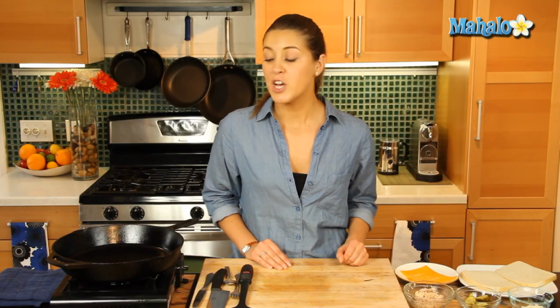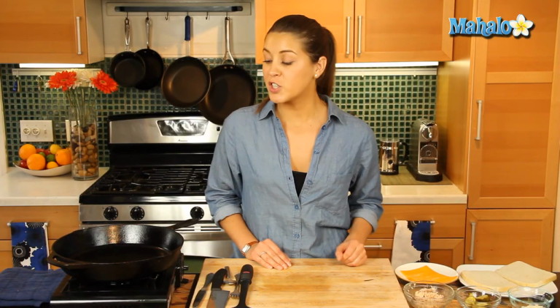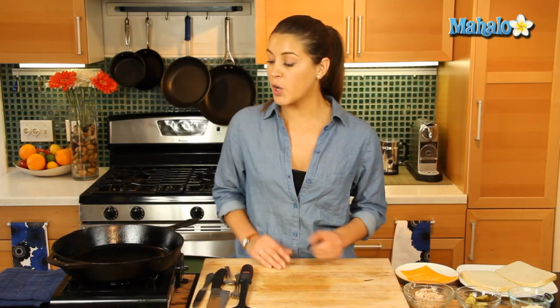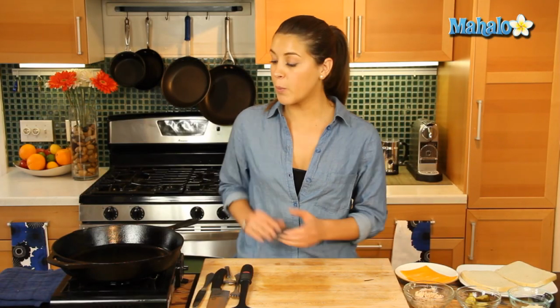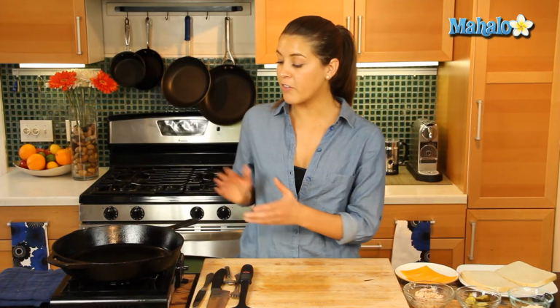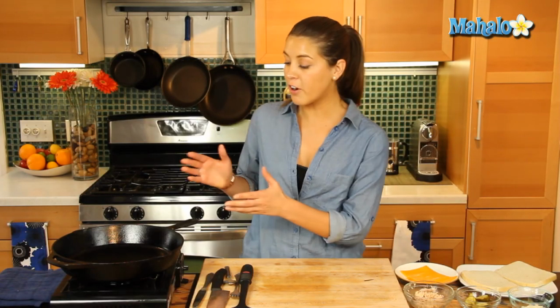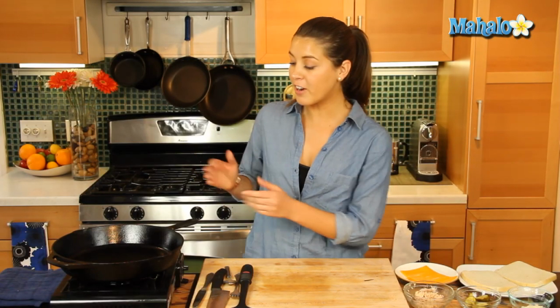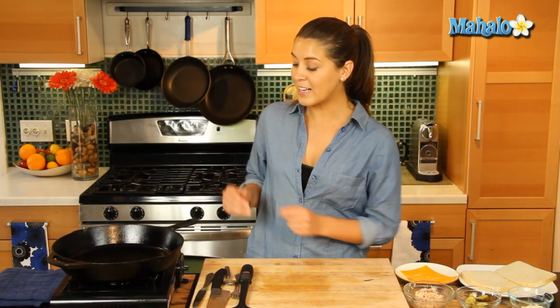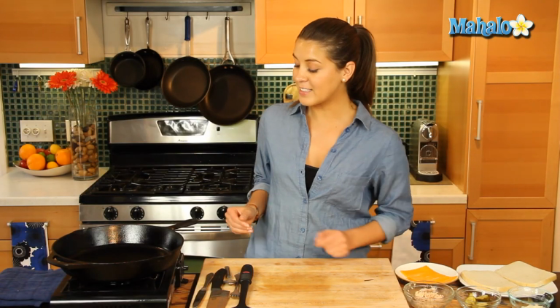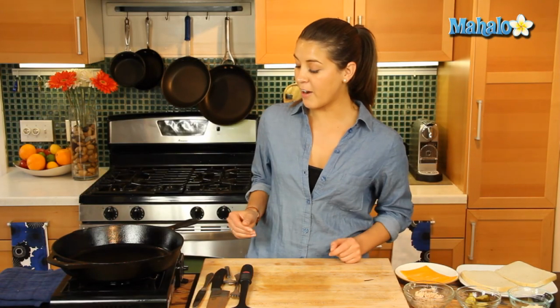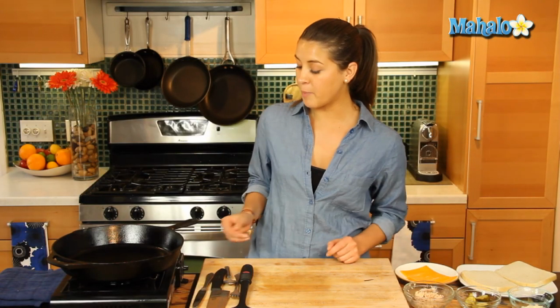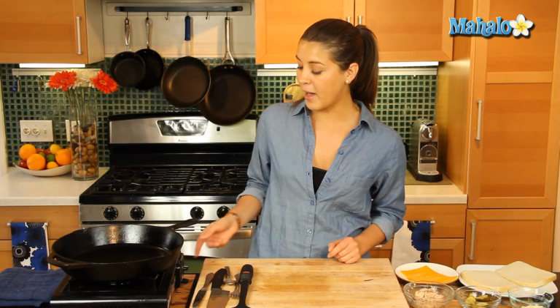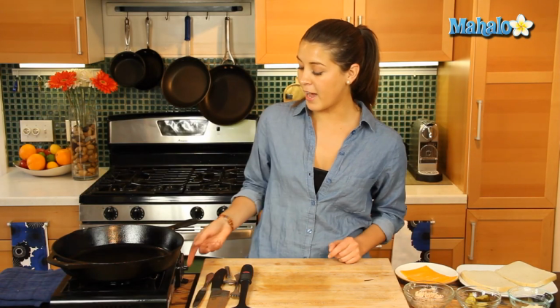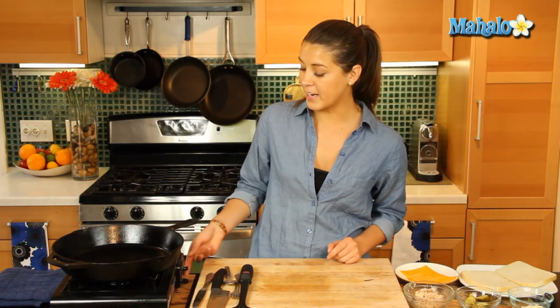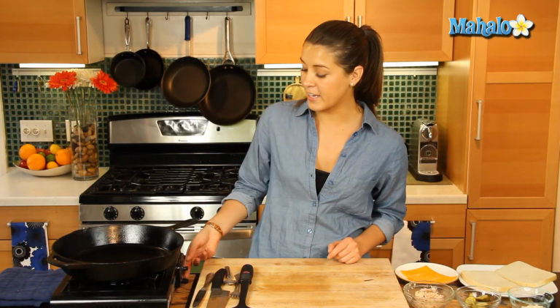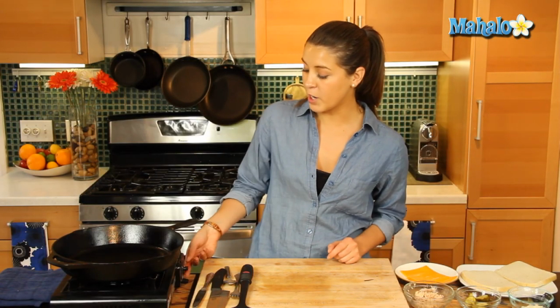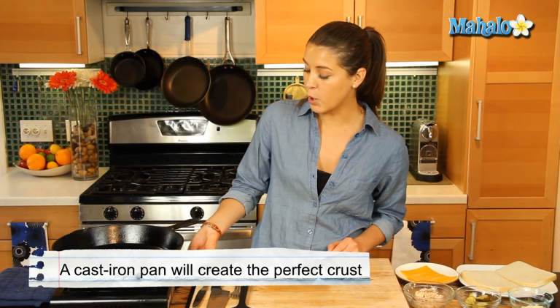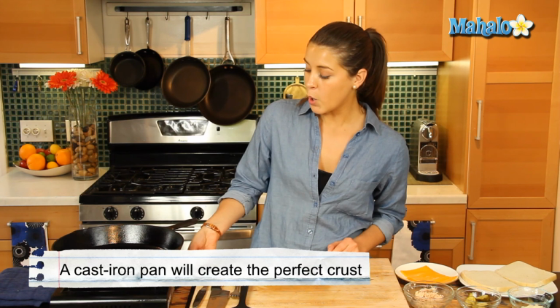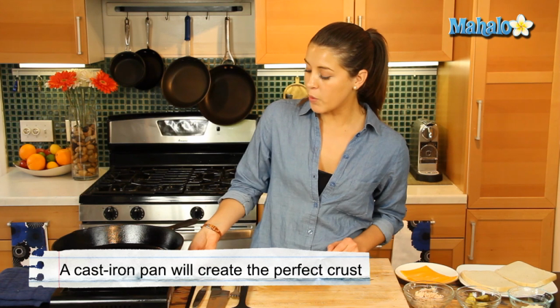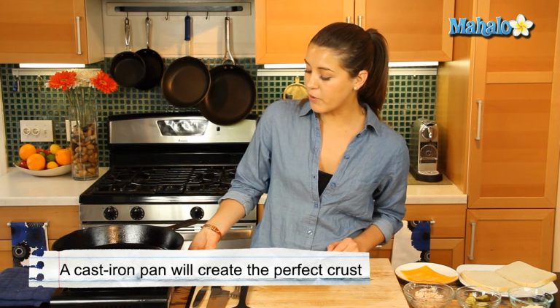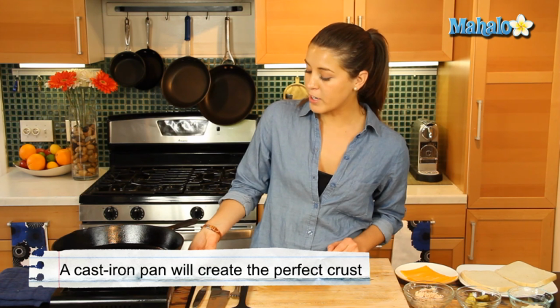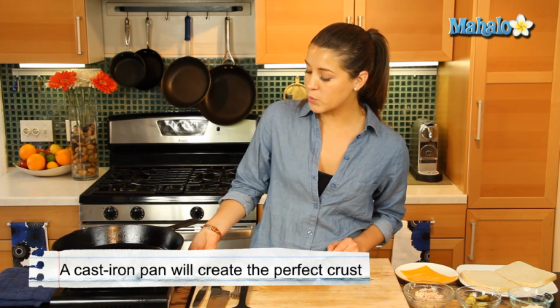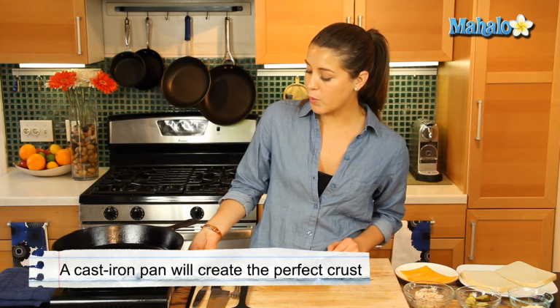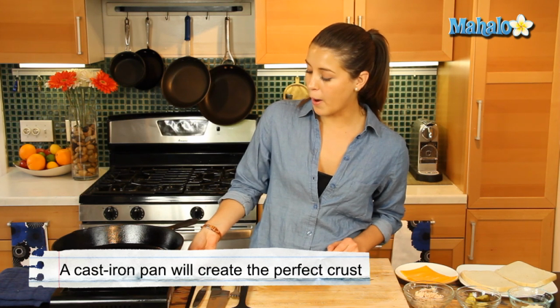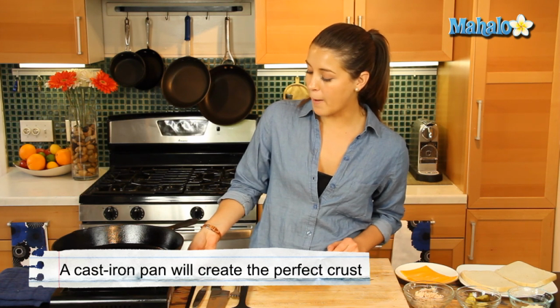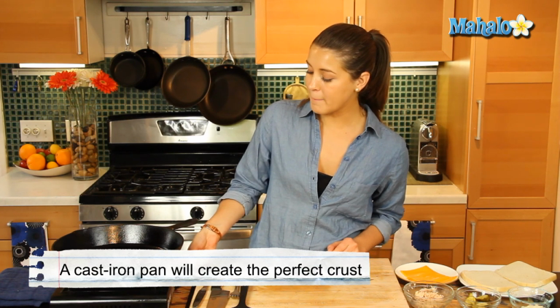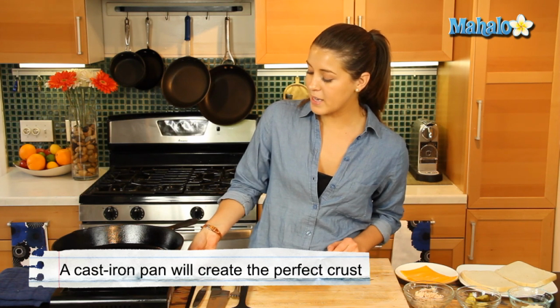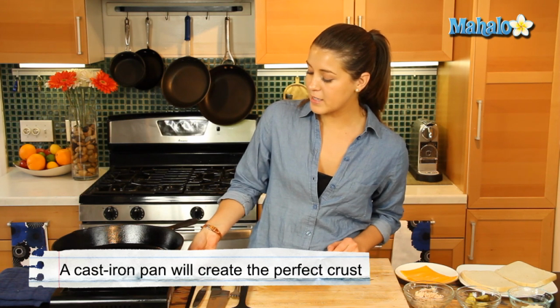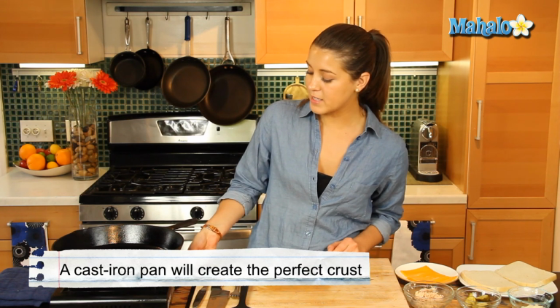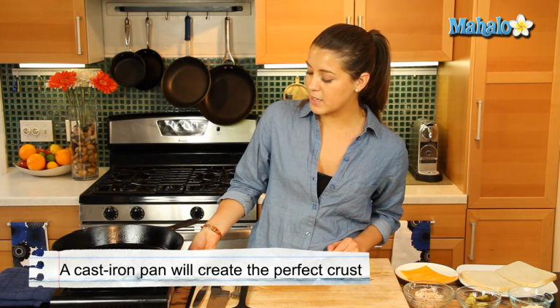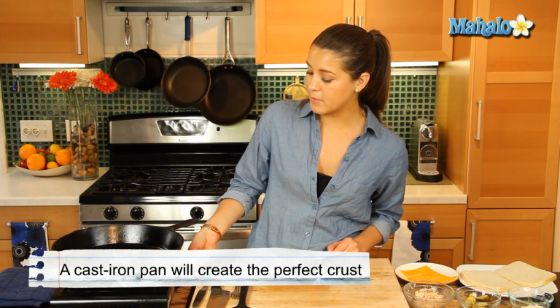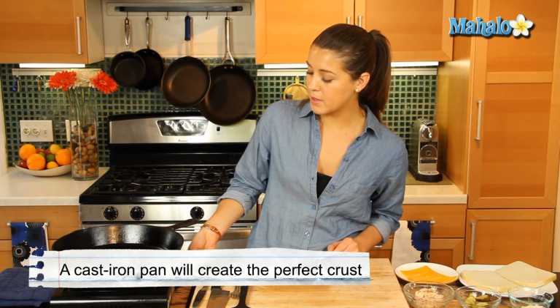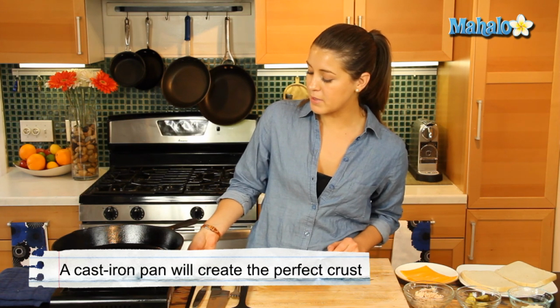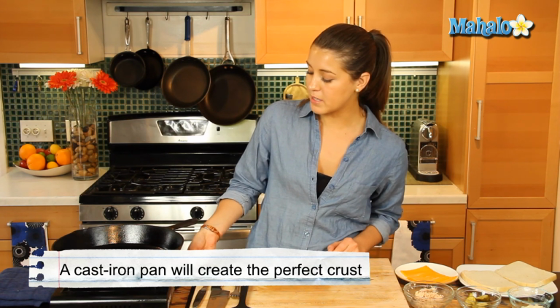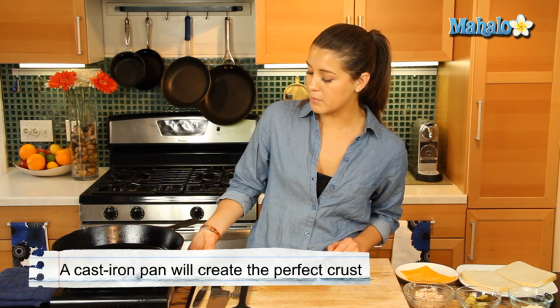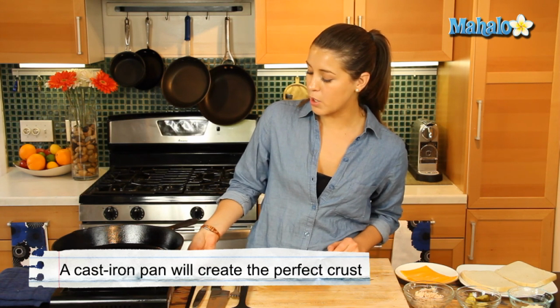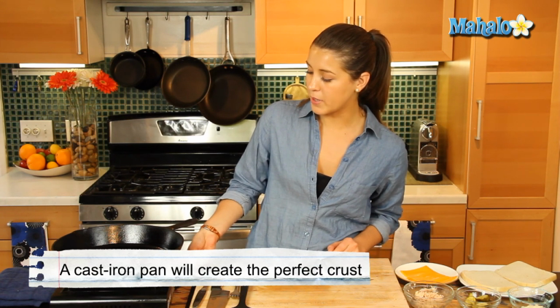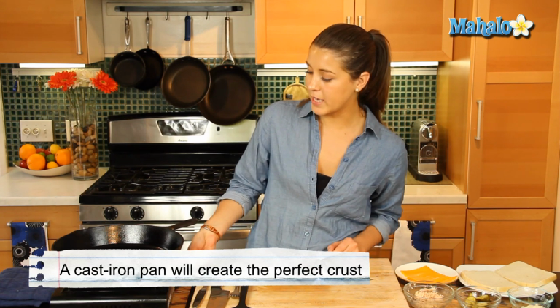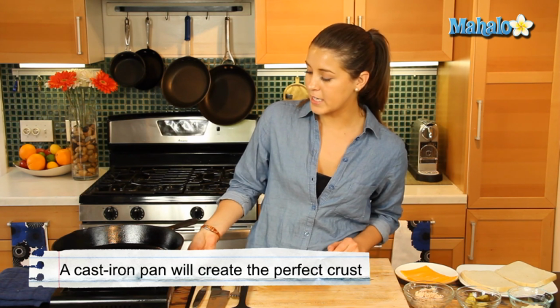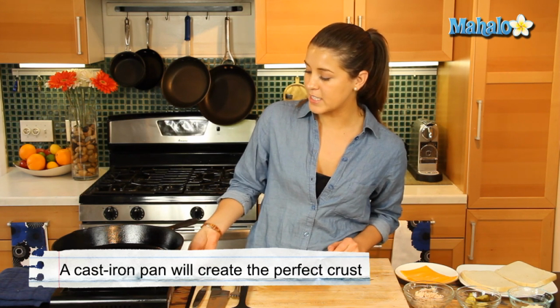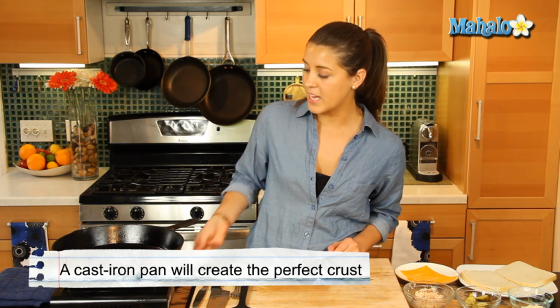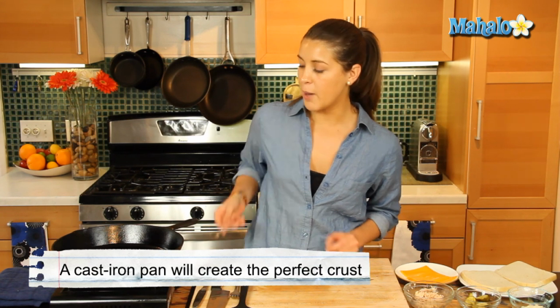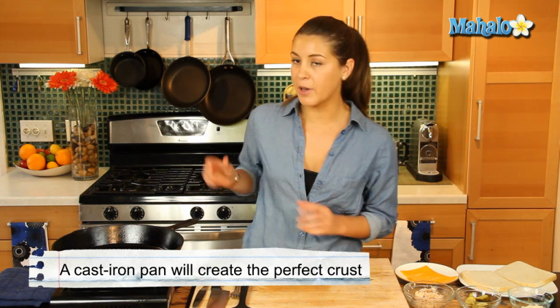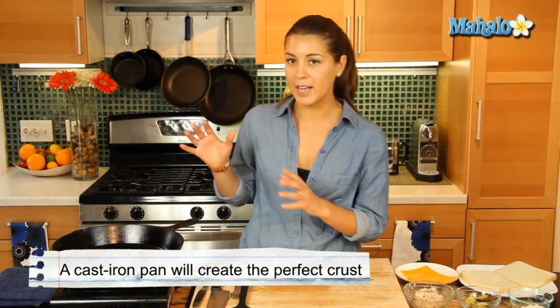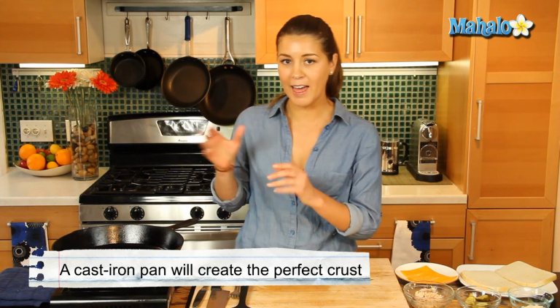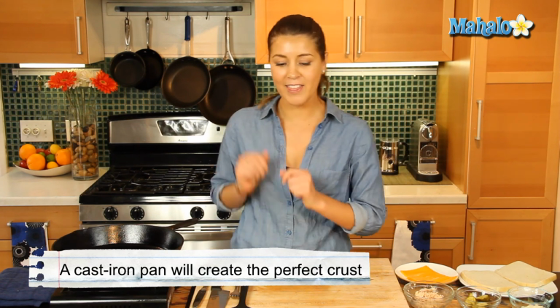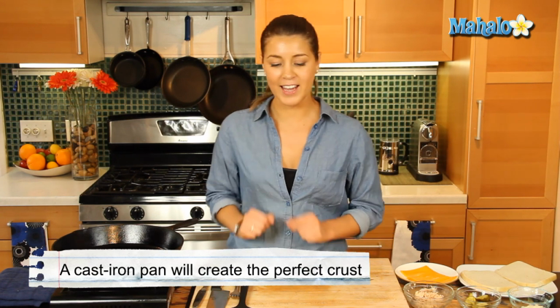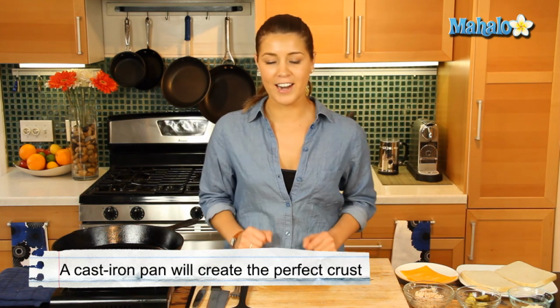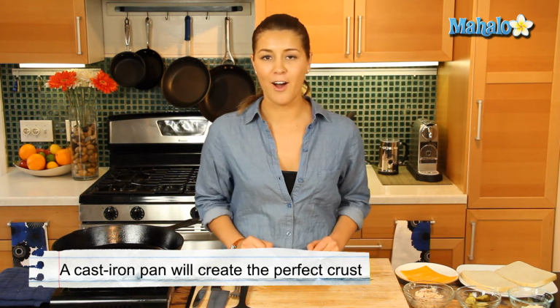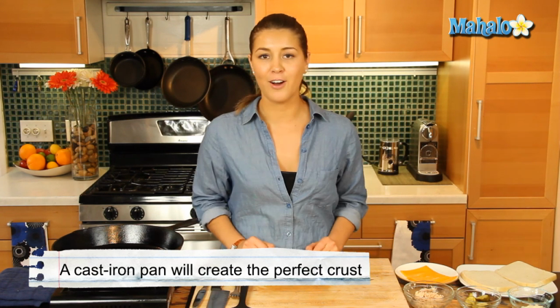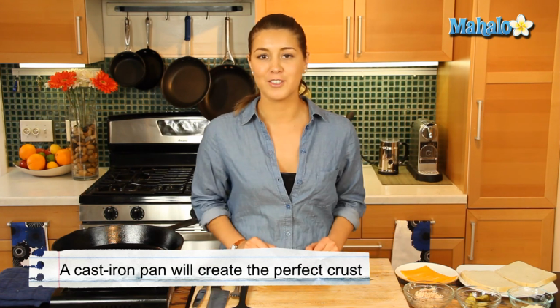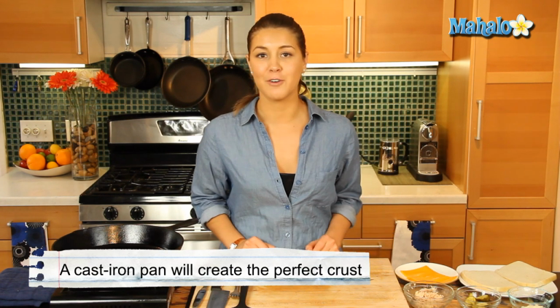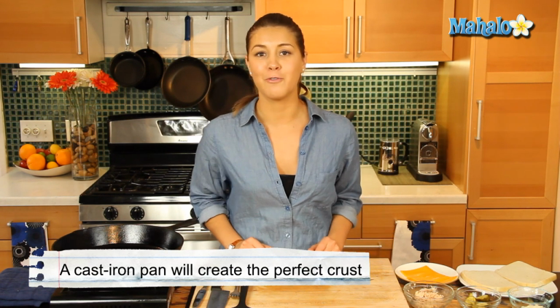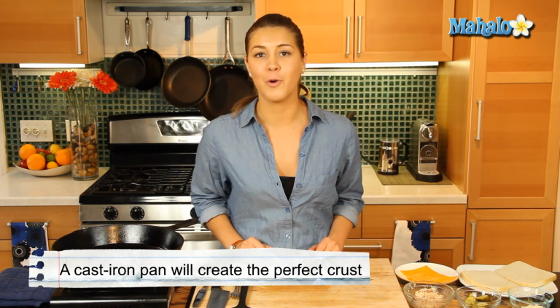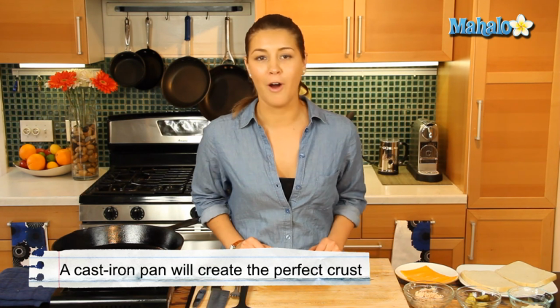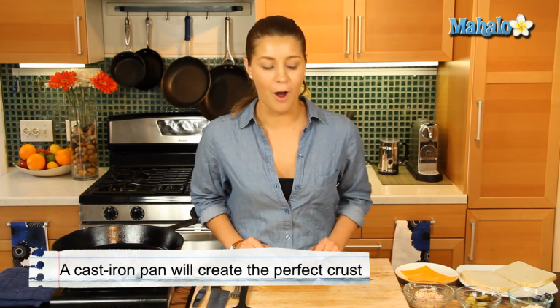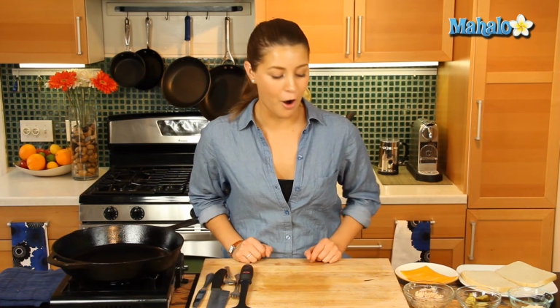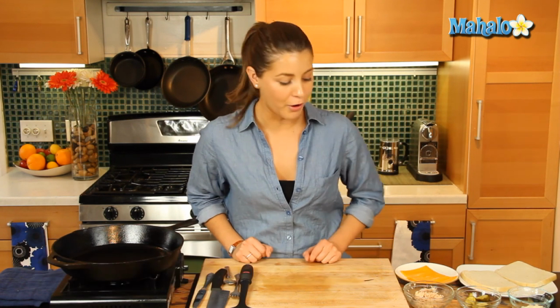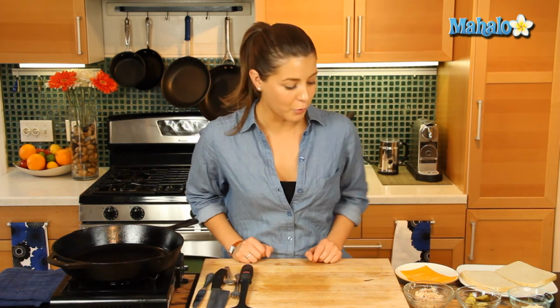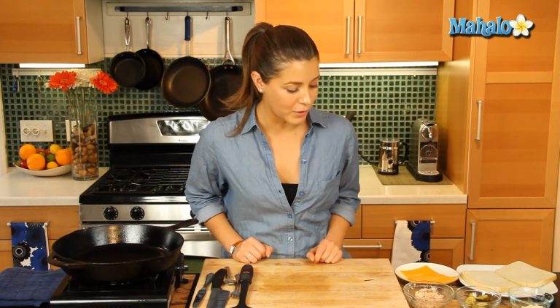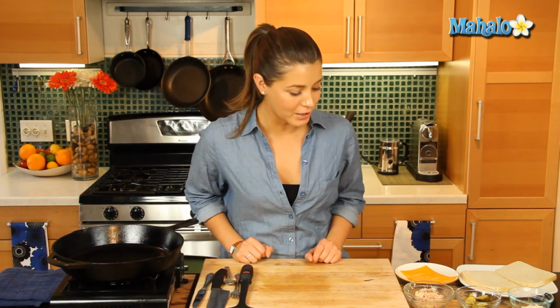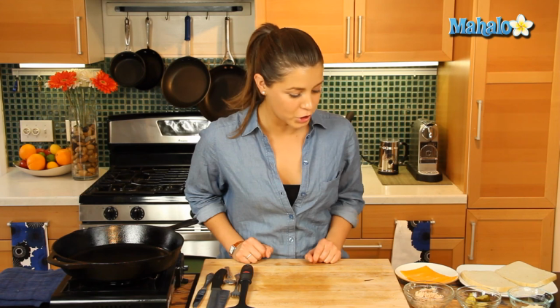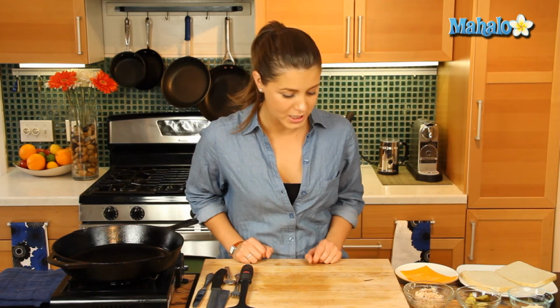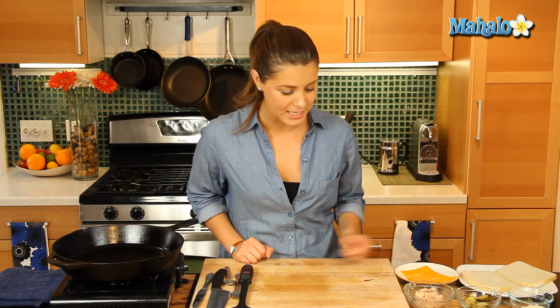We've got our cast iron pan here. We've got it to a medium, medium-low heat. We're going to let that get hot for our grilled cheese.